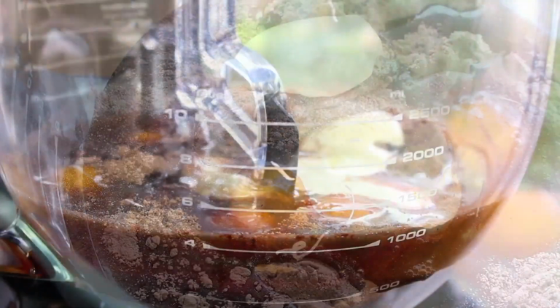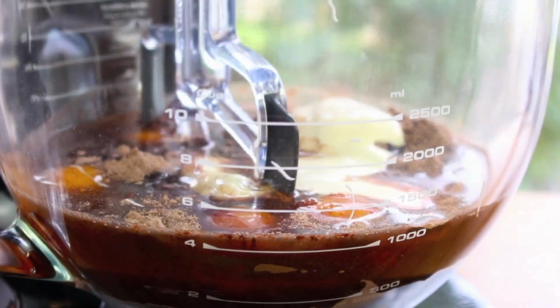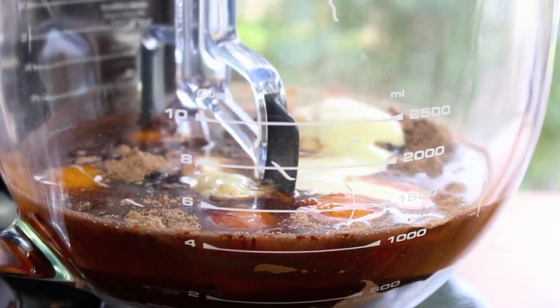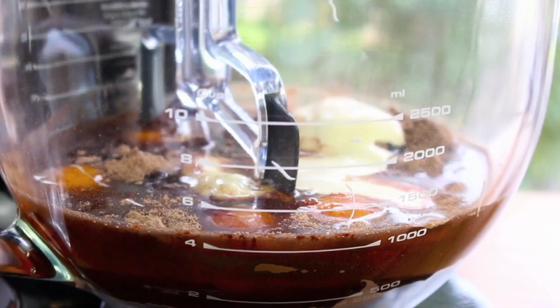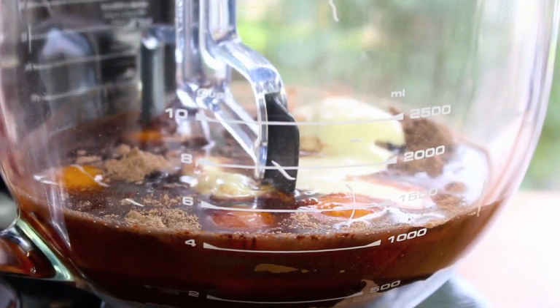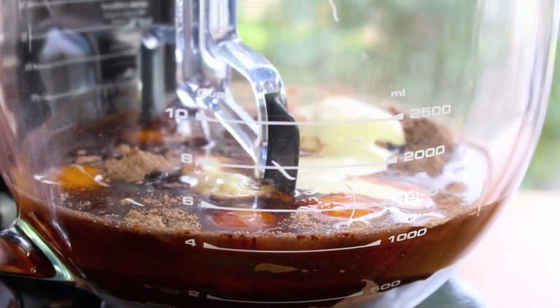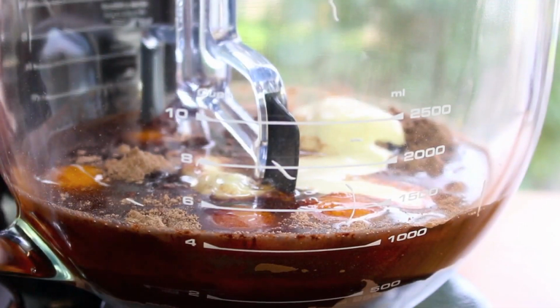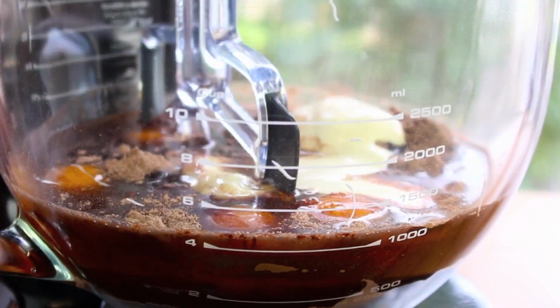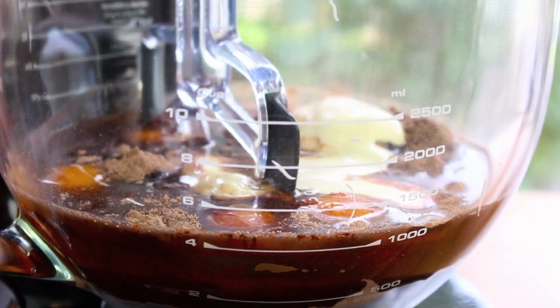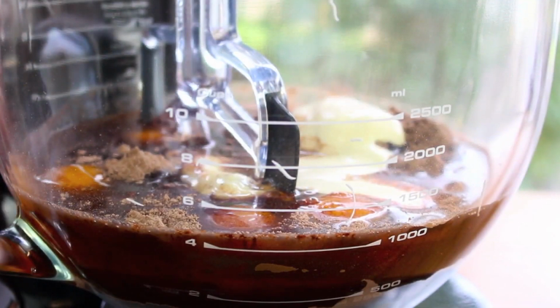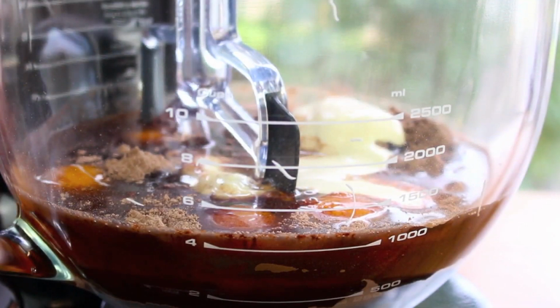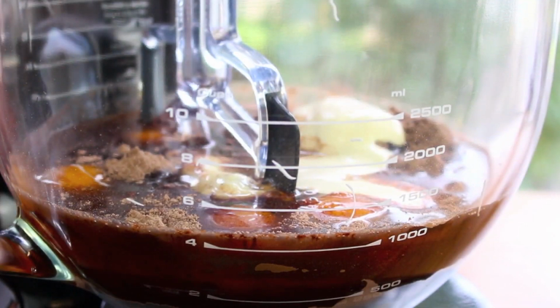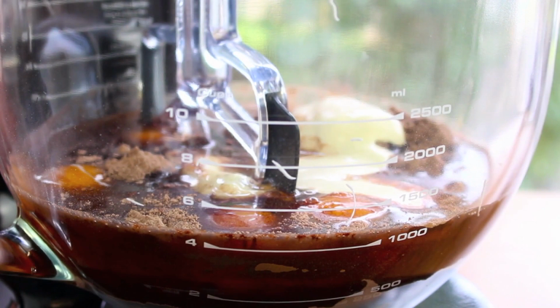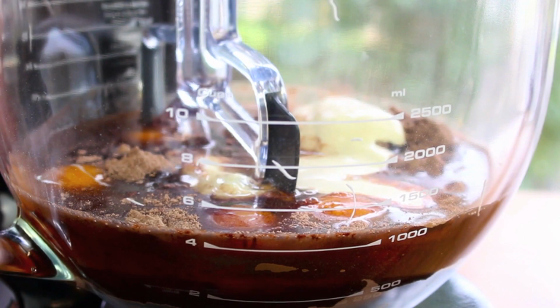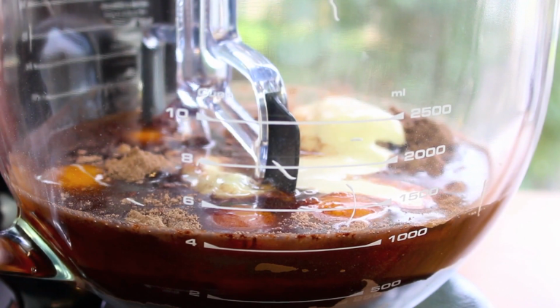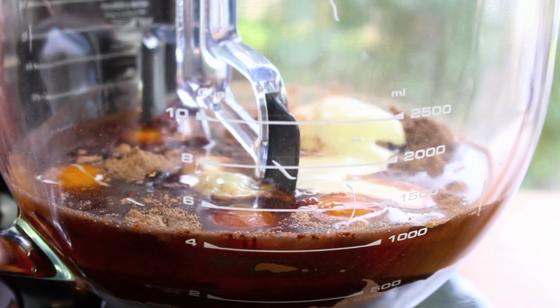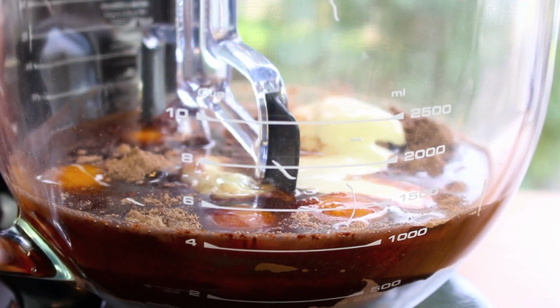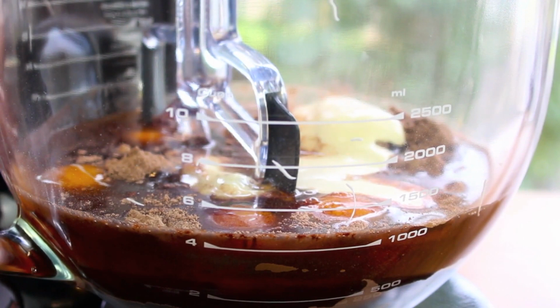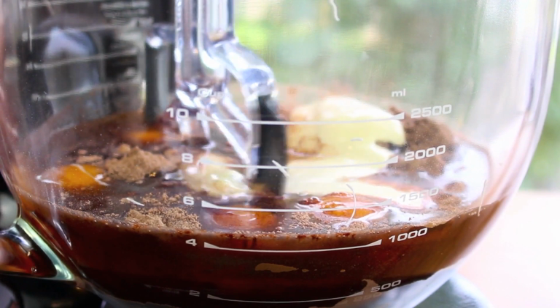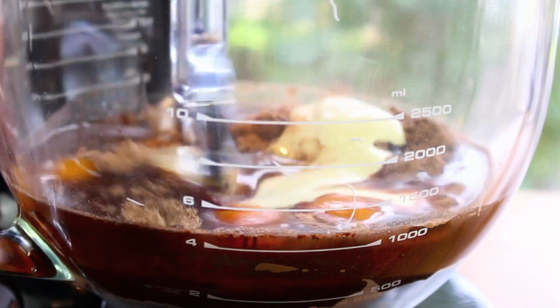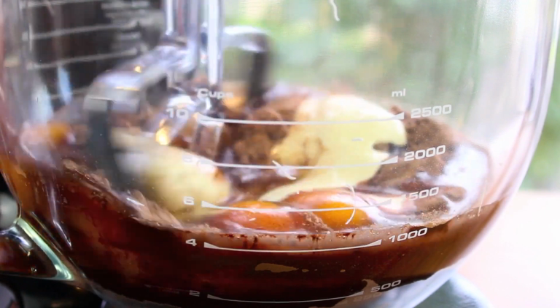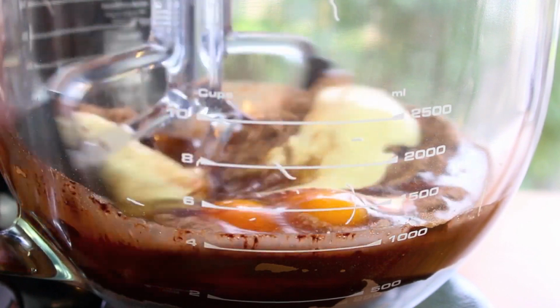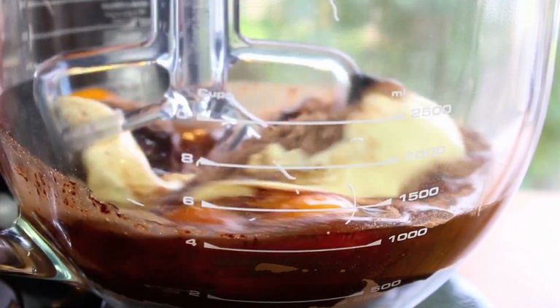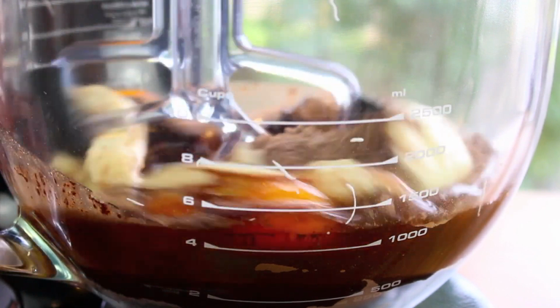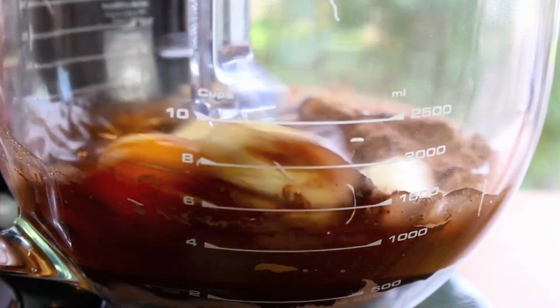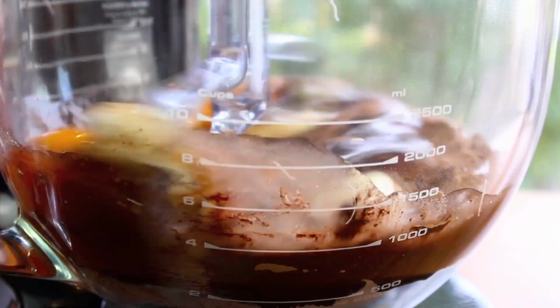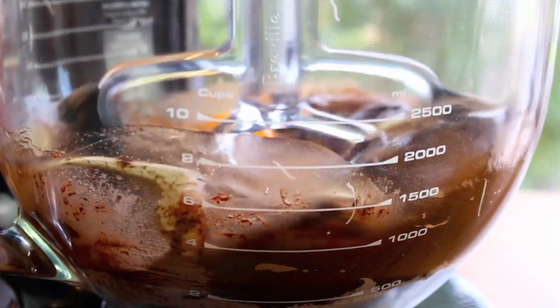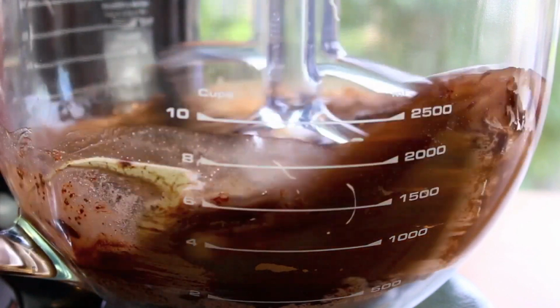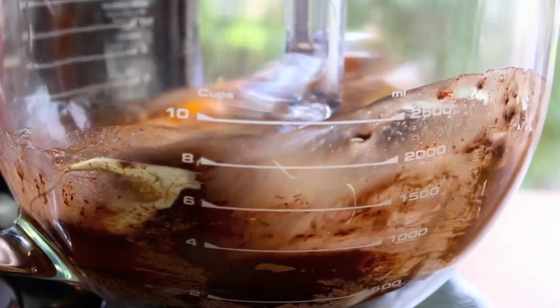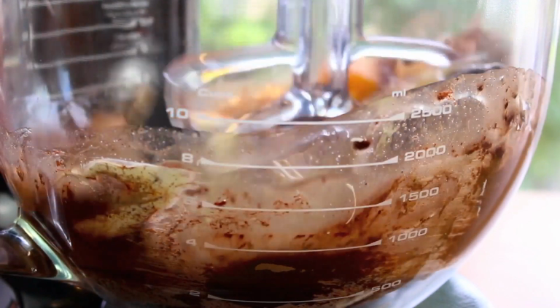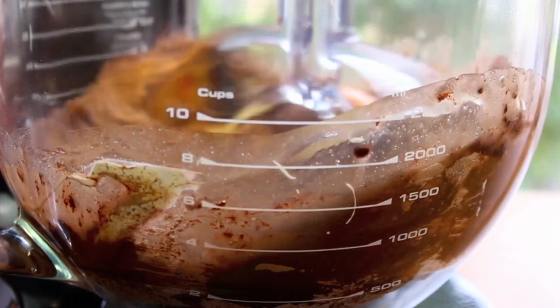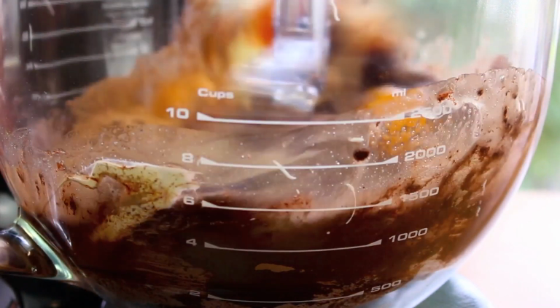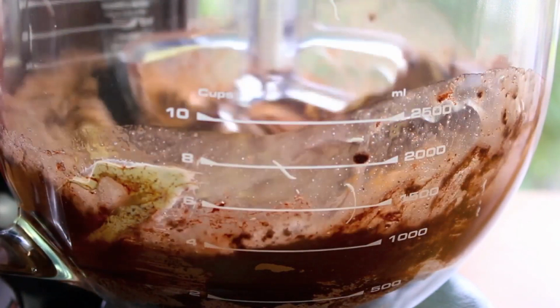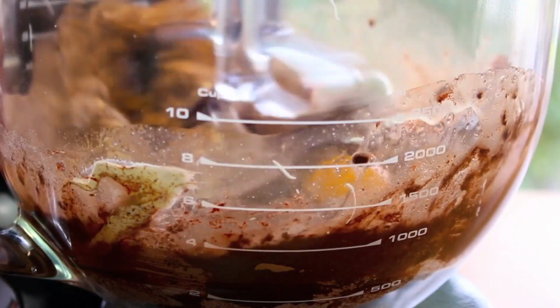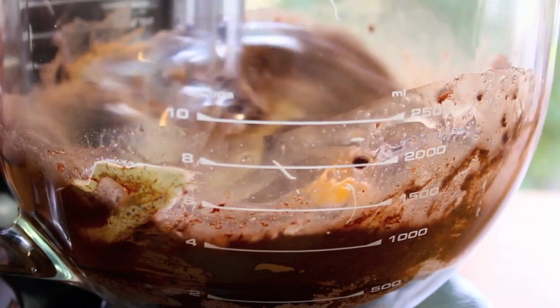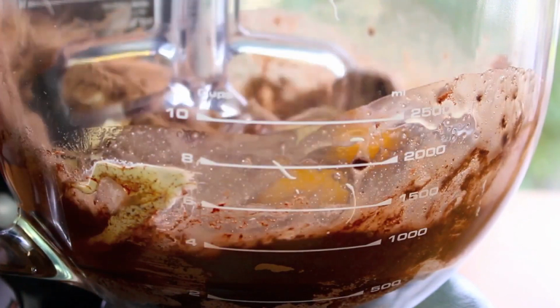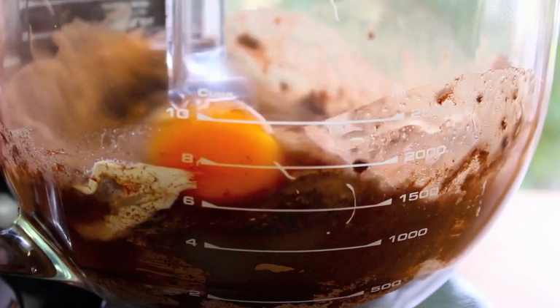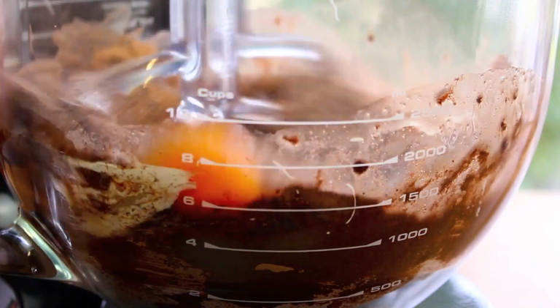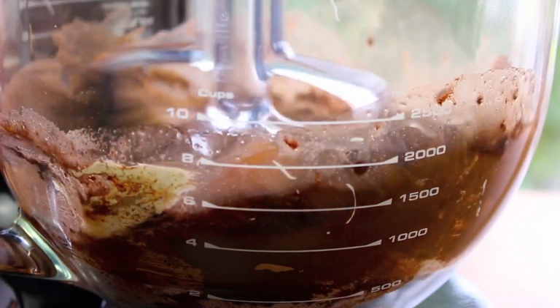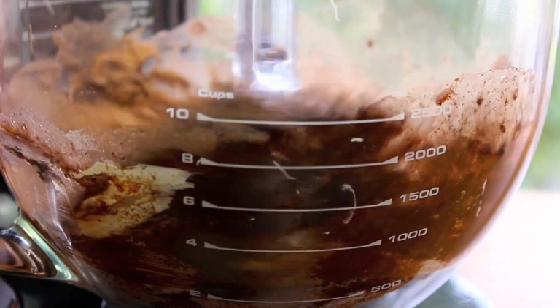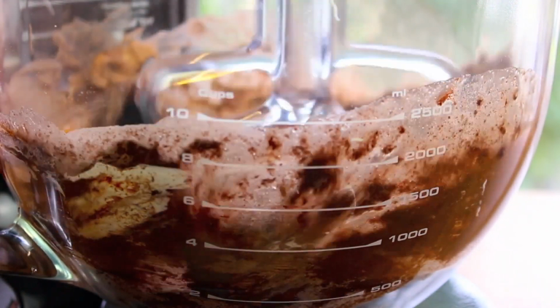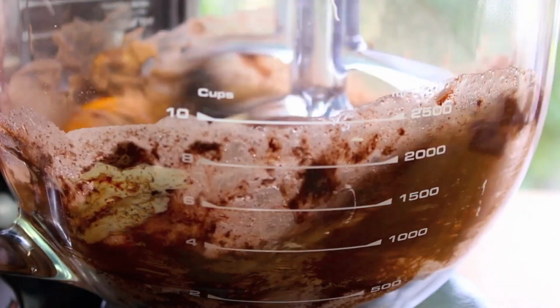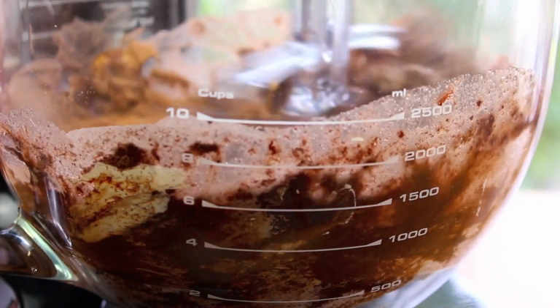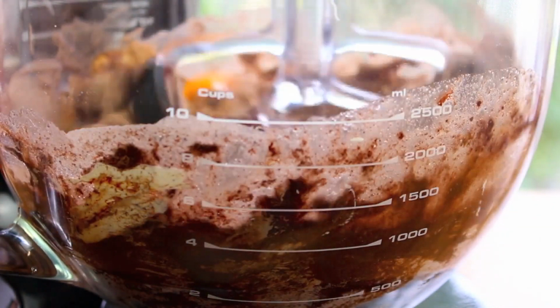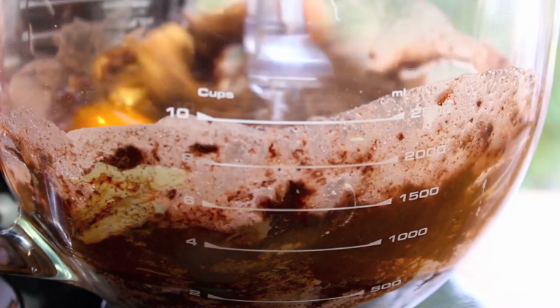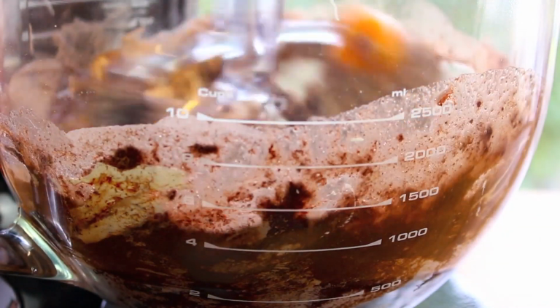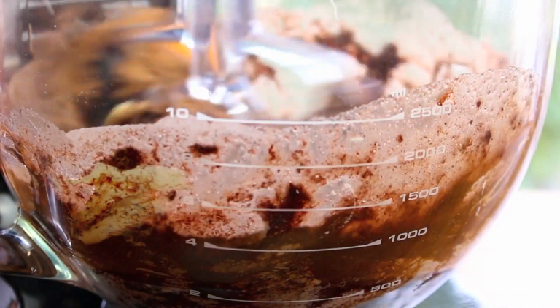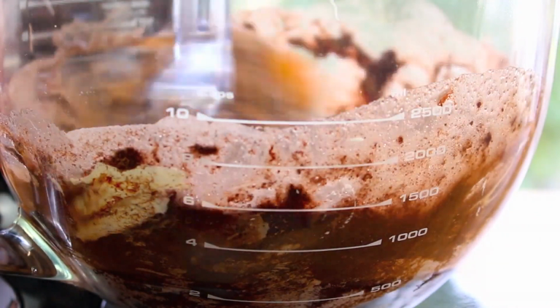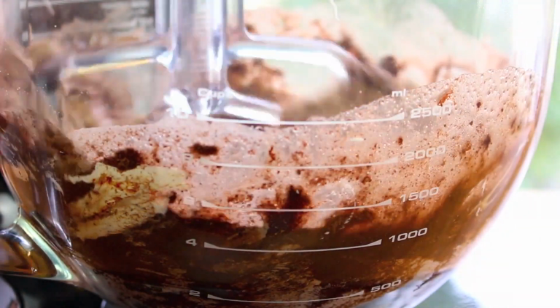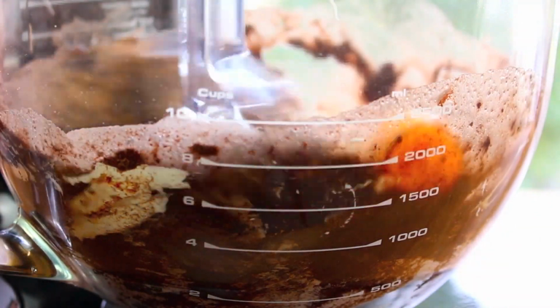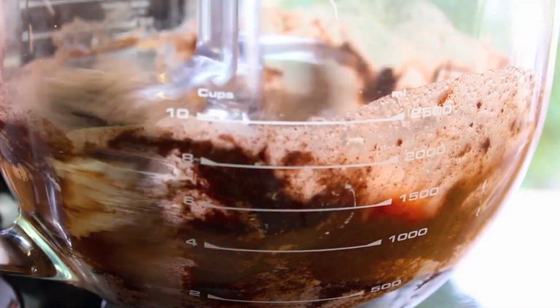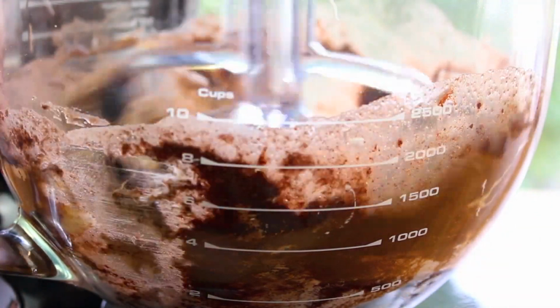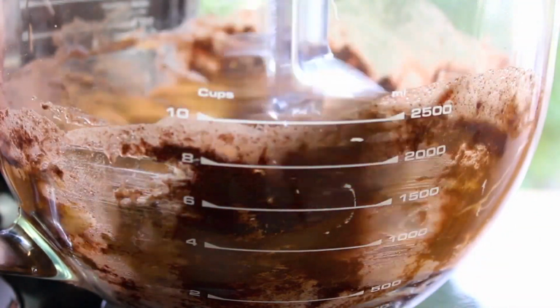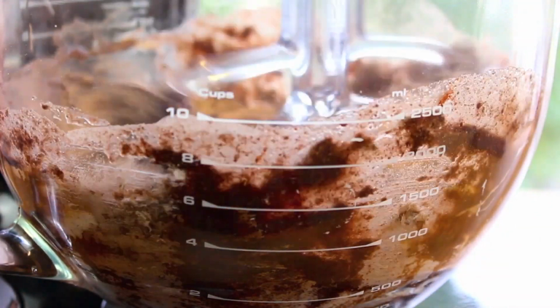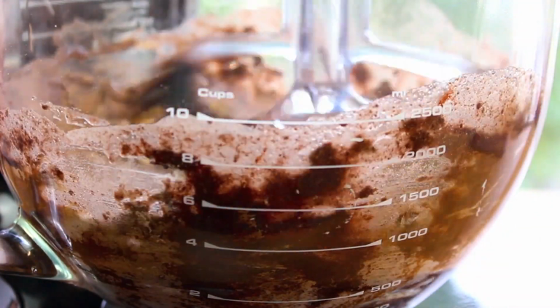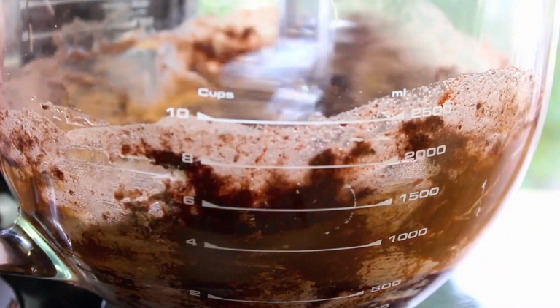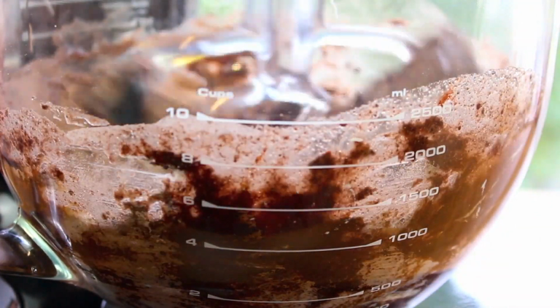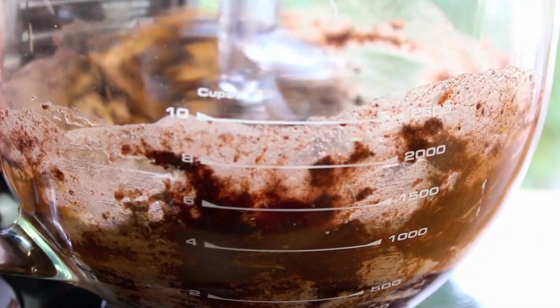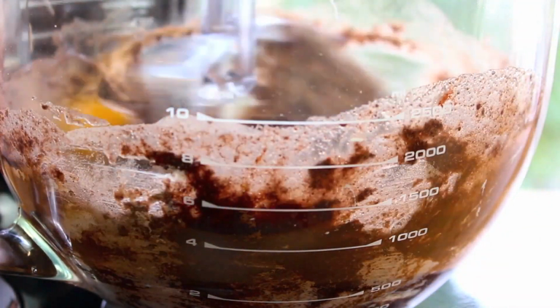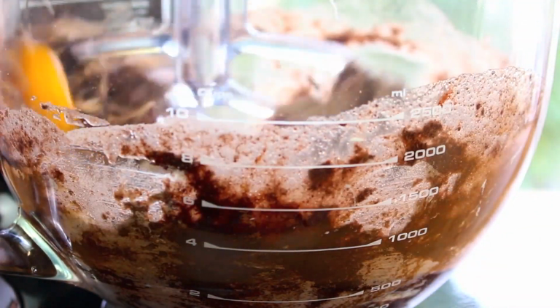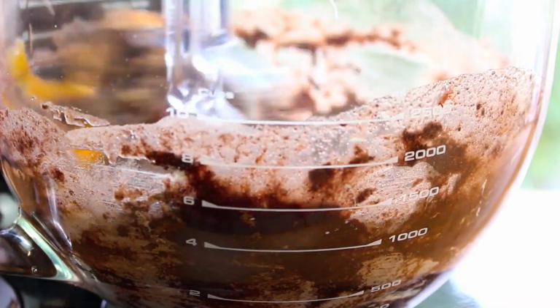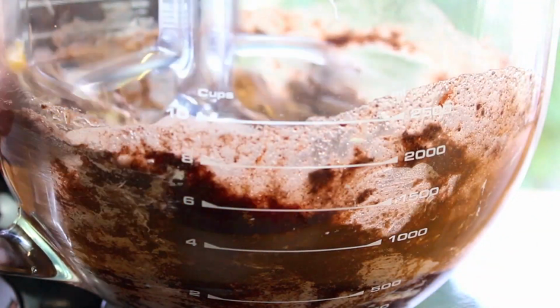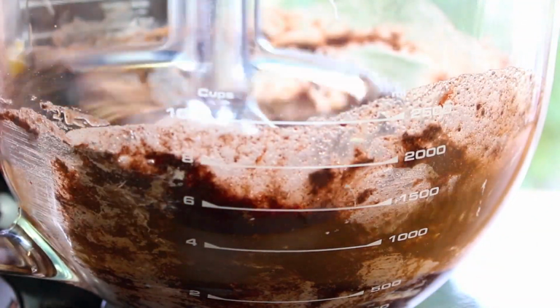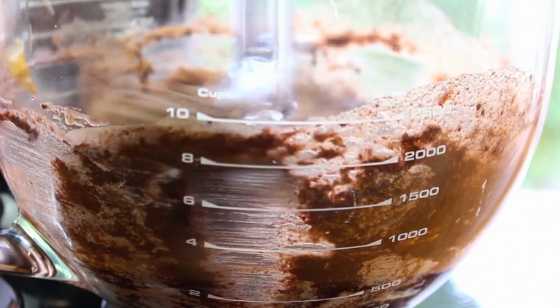And now give it a good mix for about two to three minutes until everything is well combined and you have a nice smooth consistency.